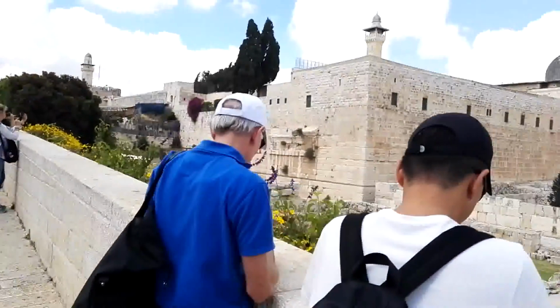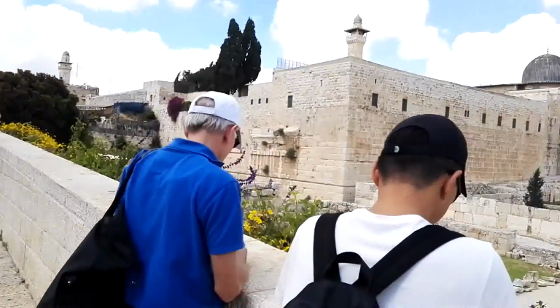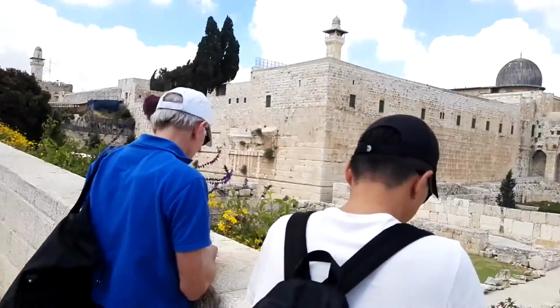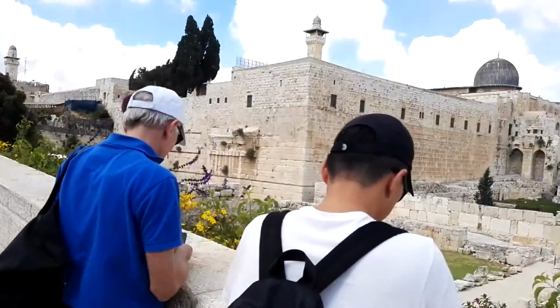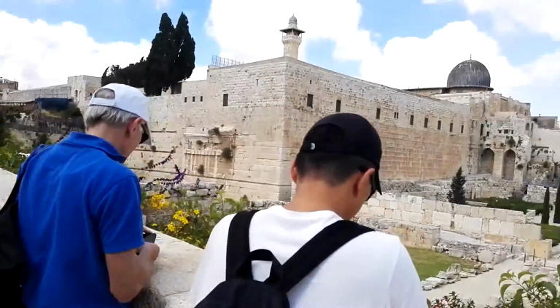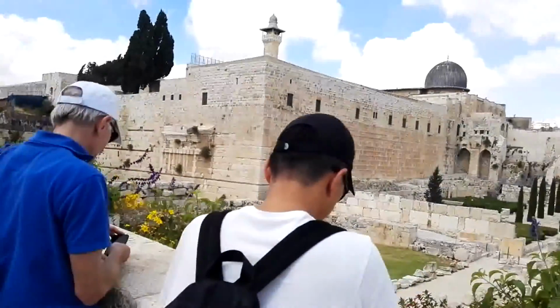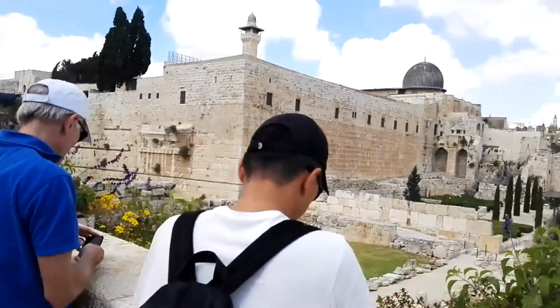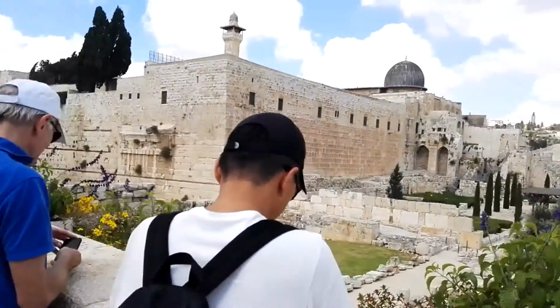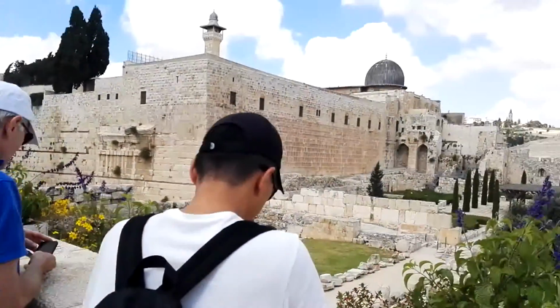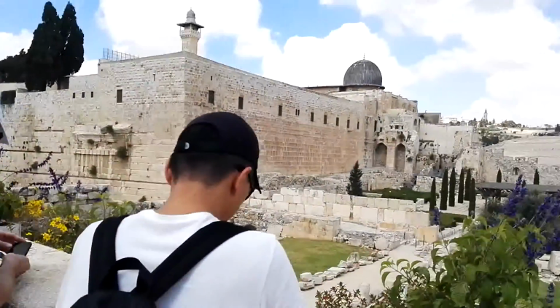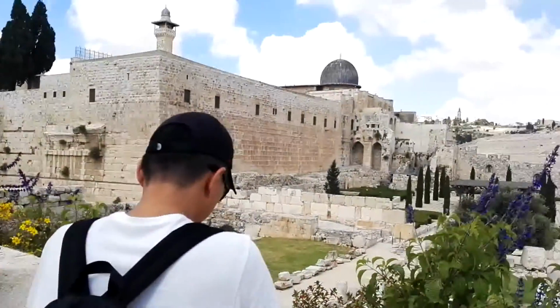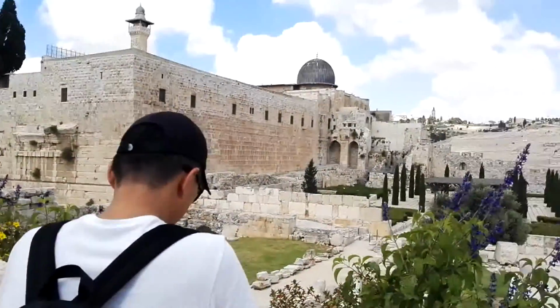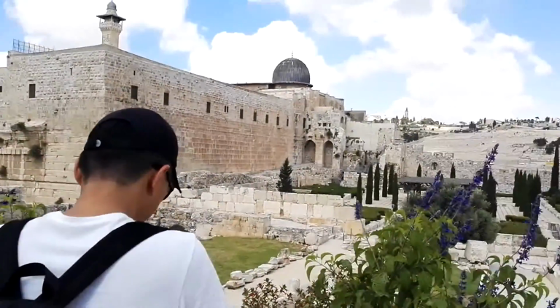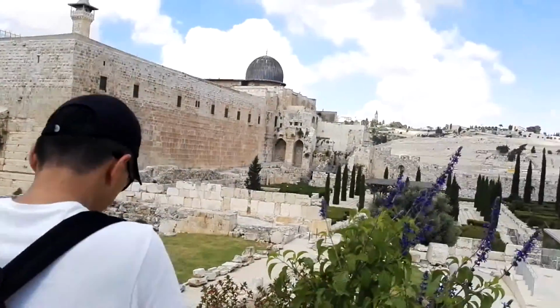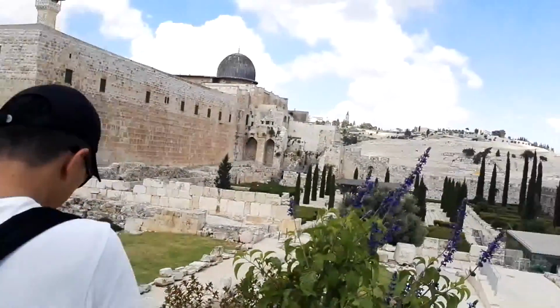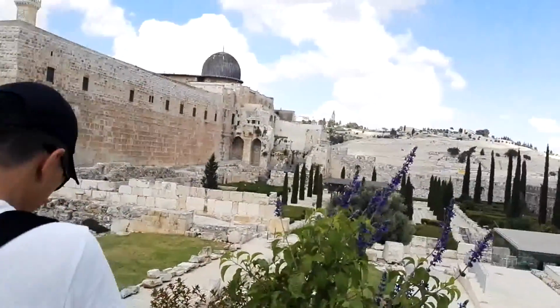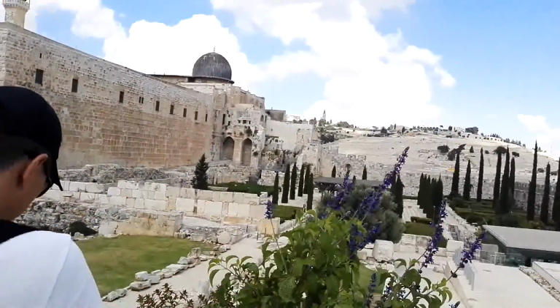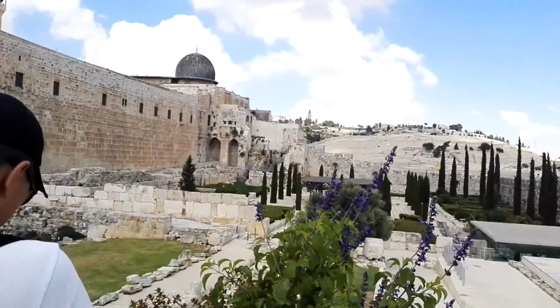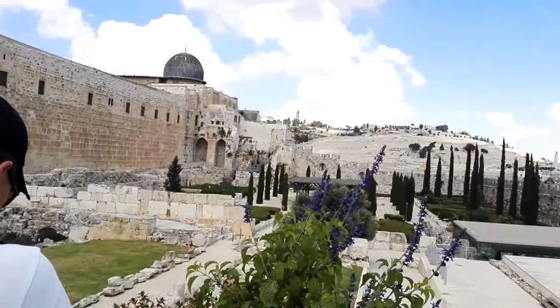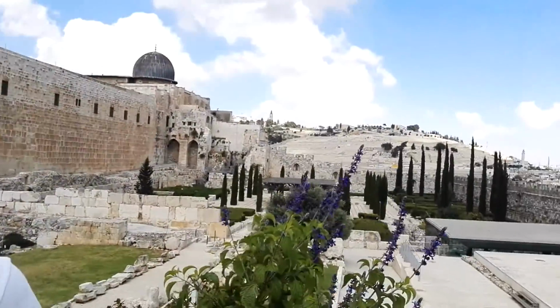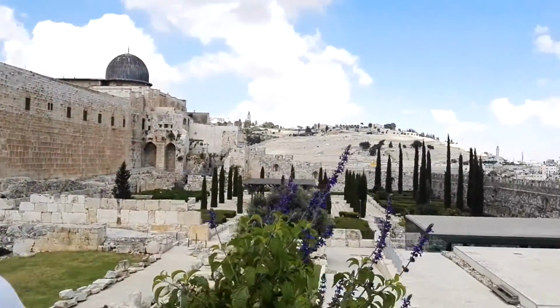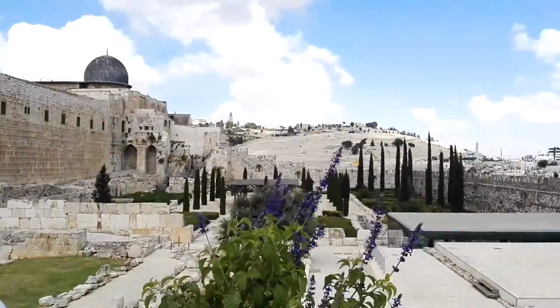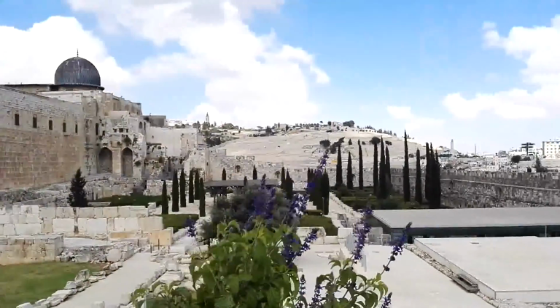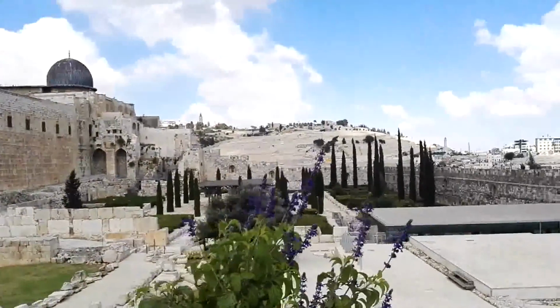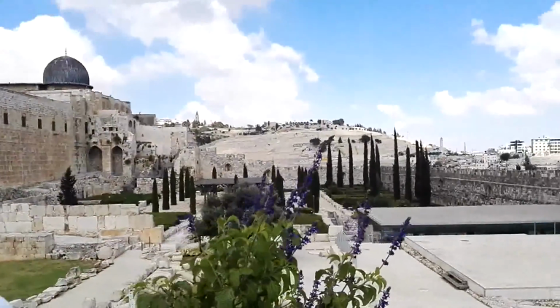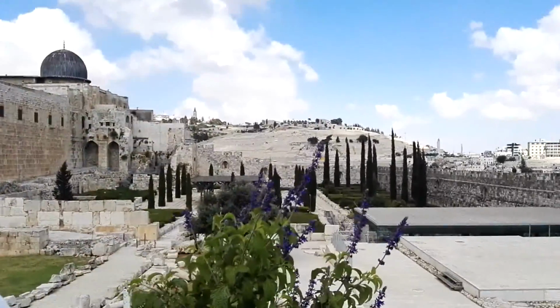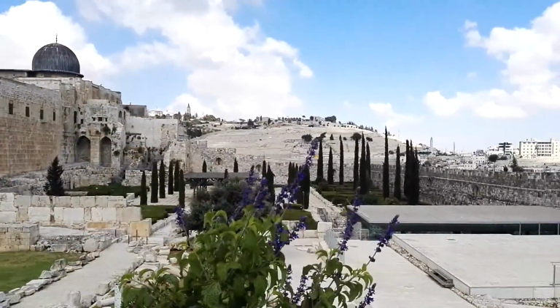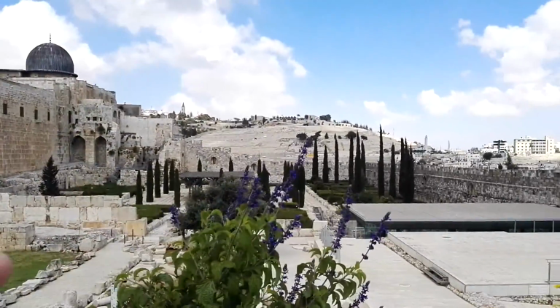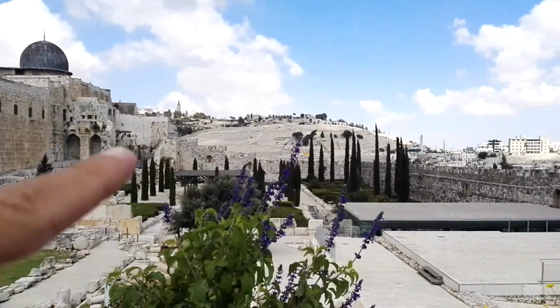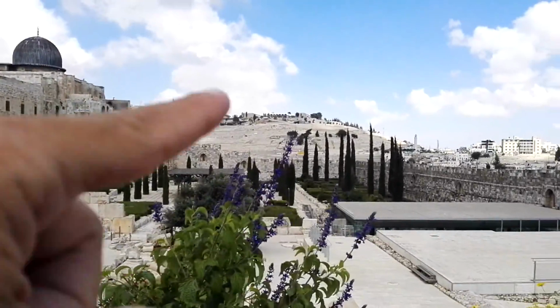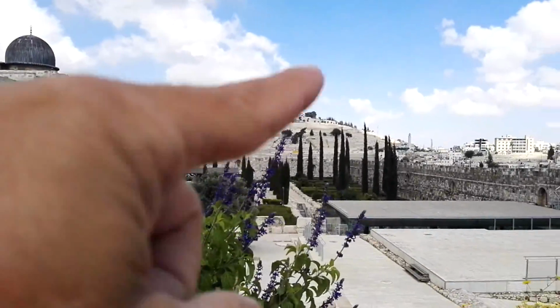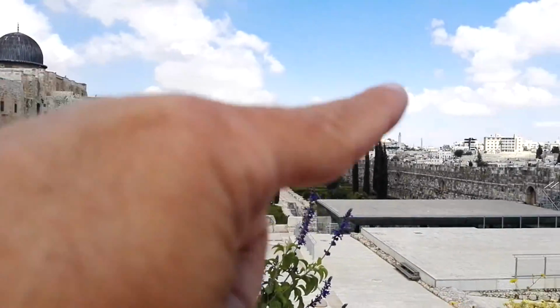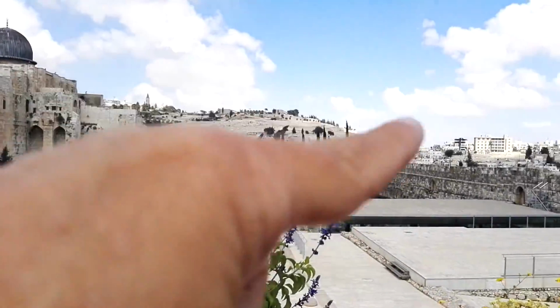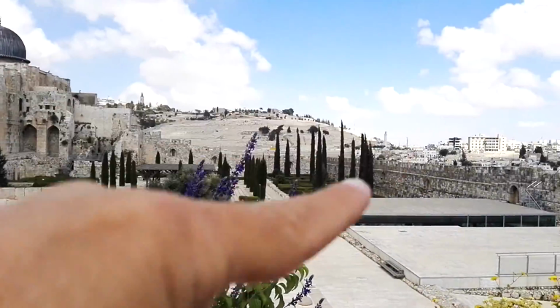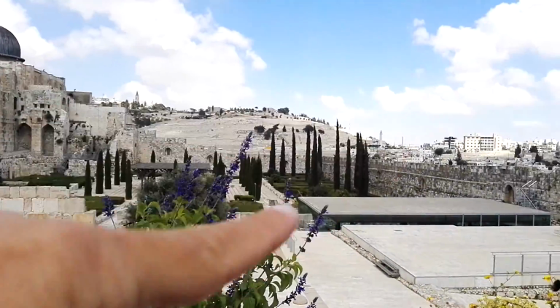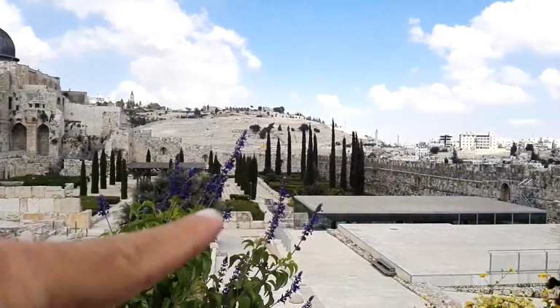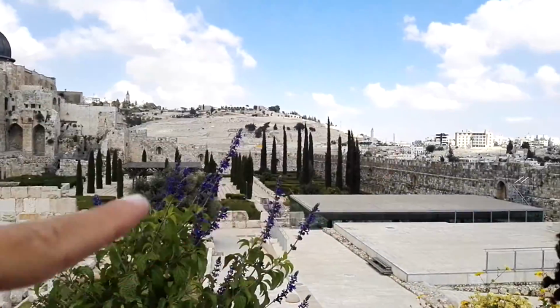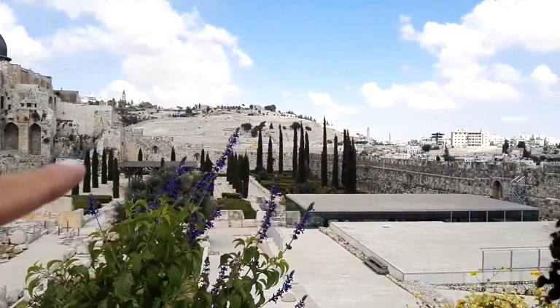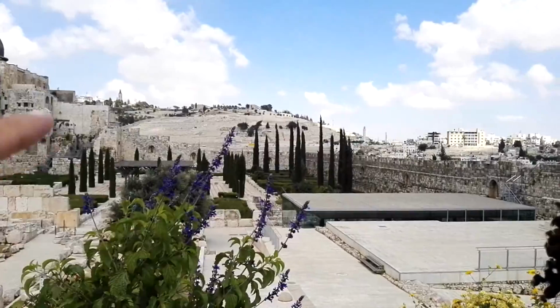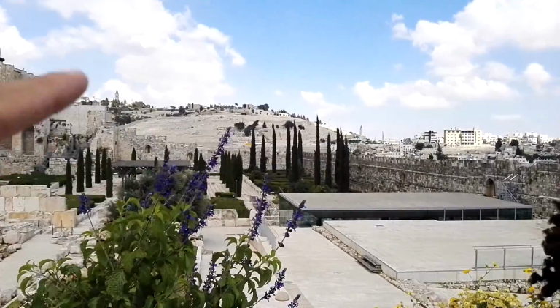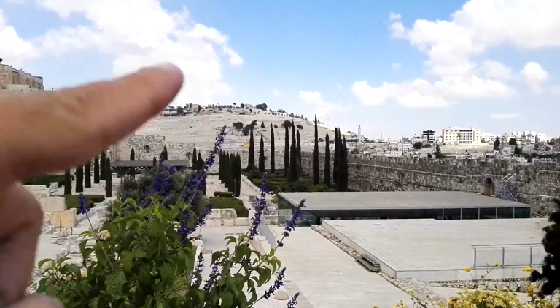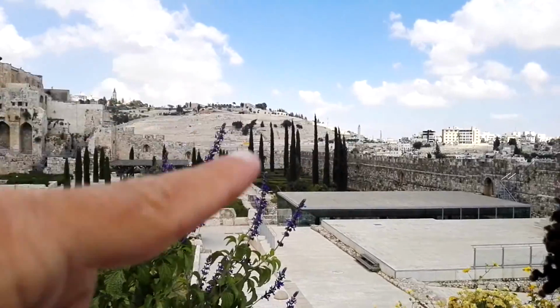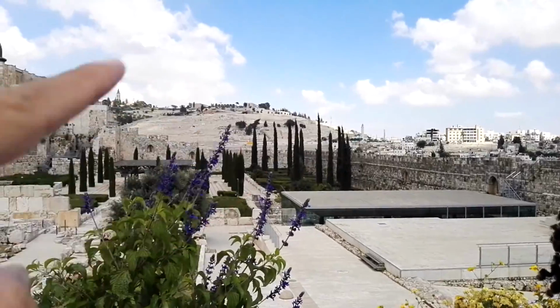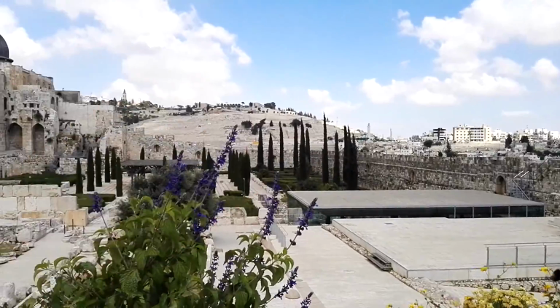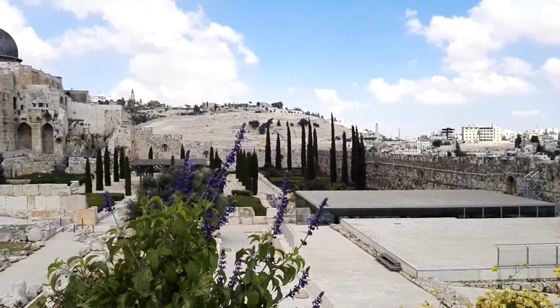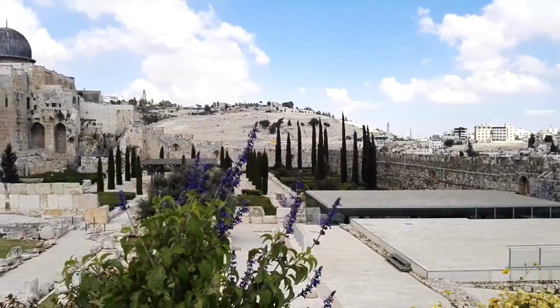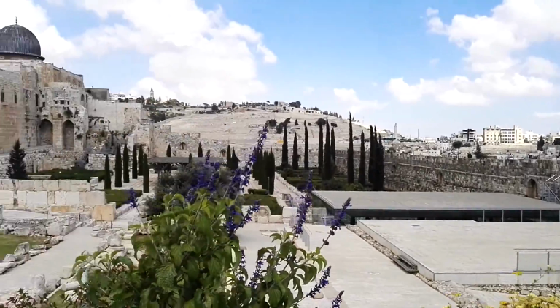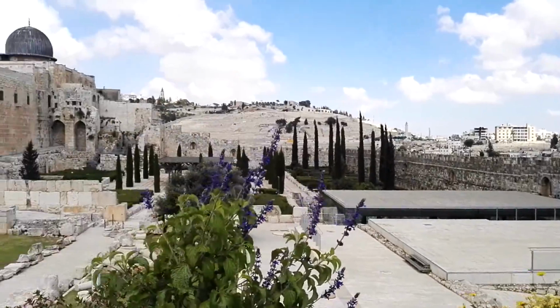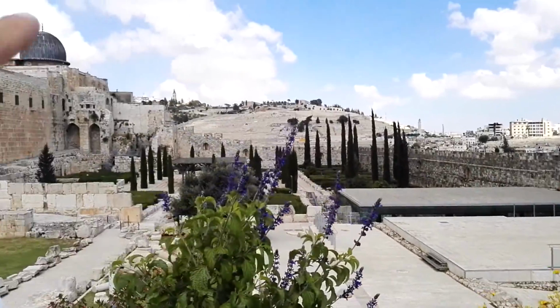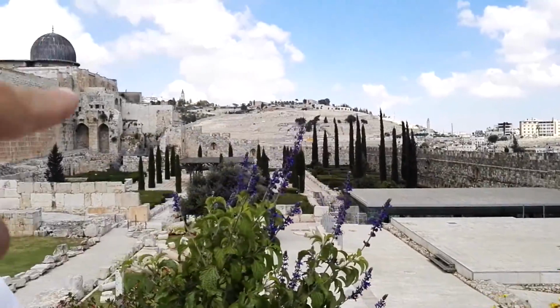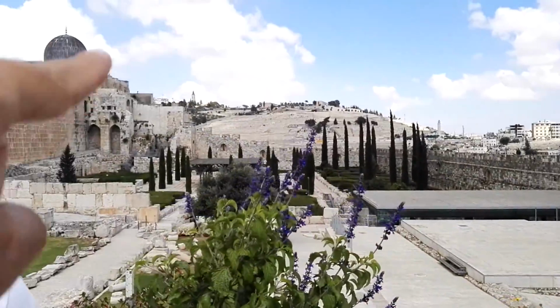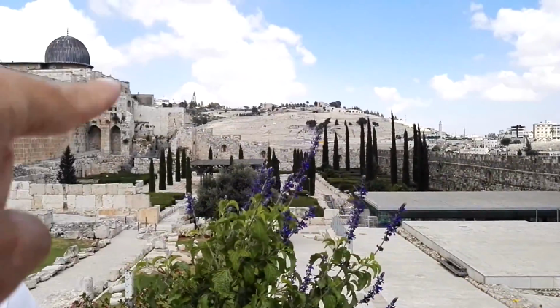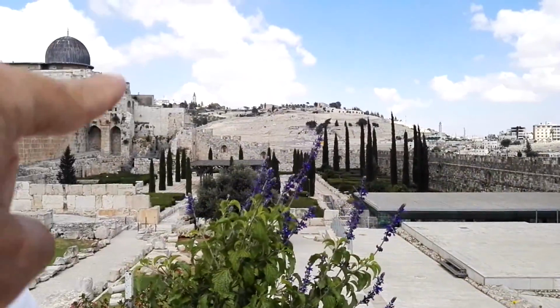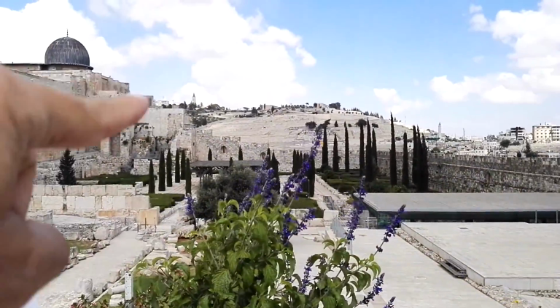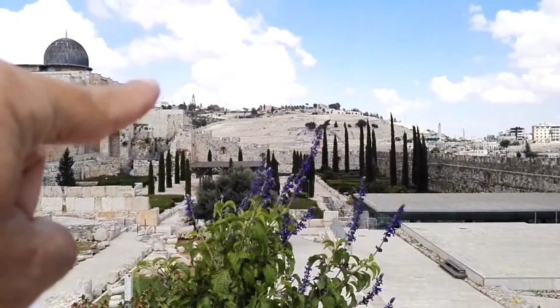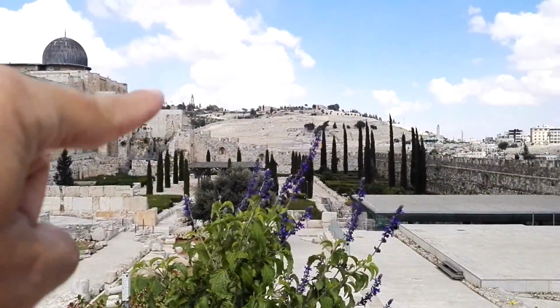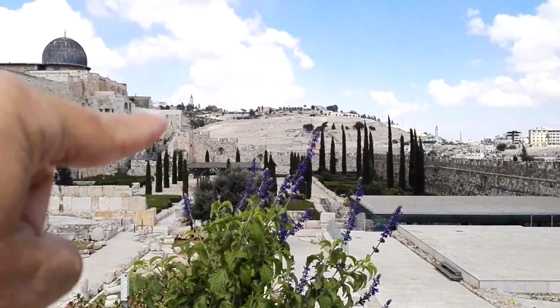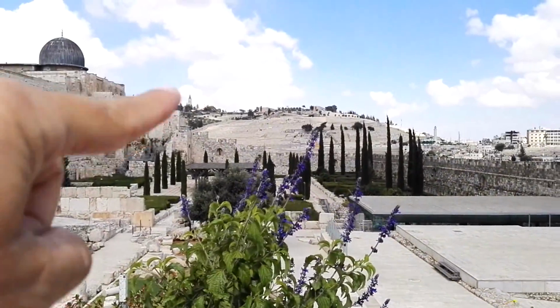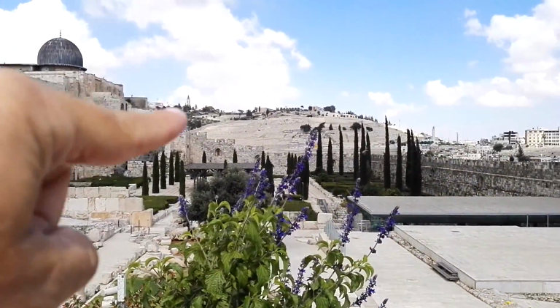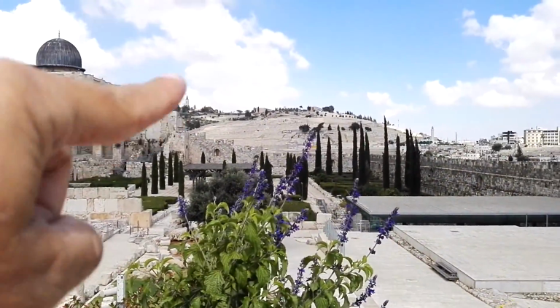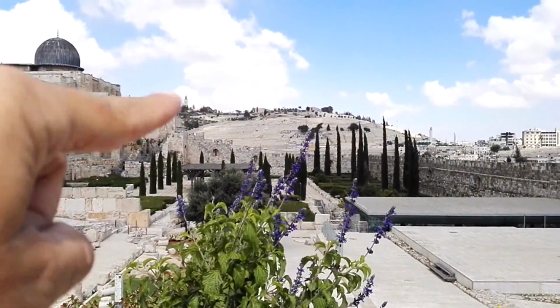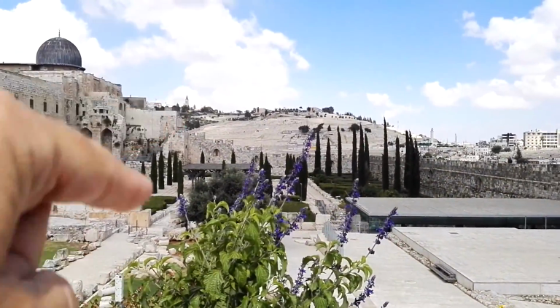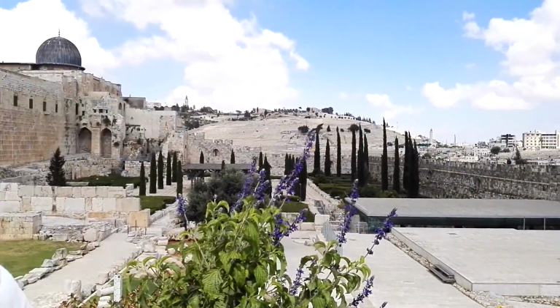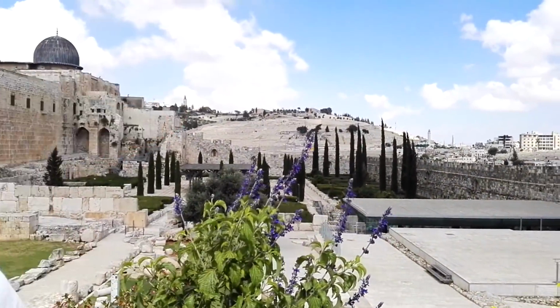Look at the beautiful Mount of Olives. You can see the Jewish cemetery and the Ascension Church right there.